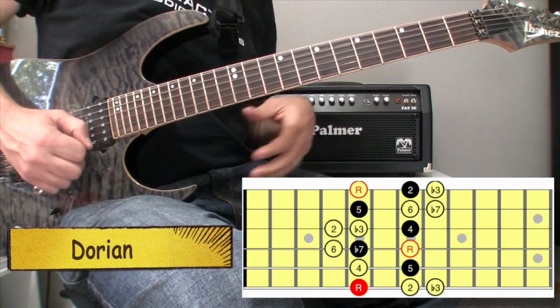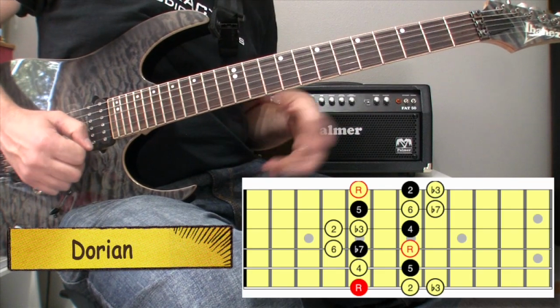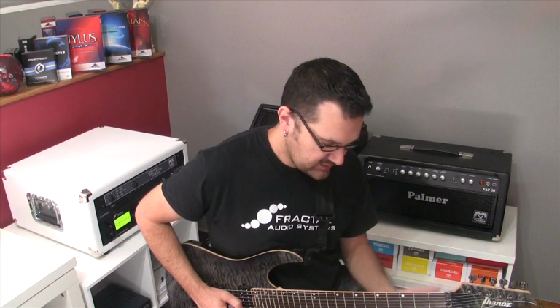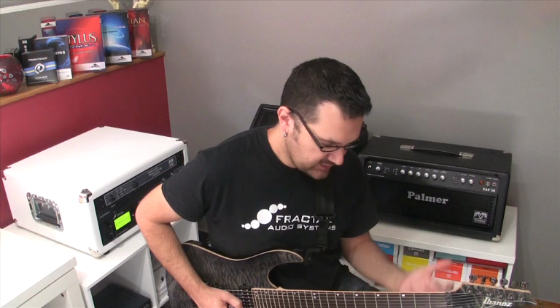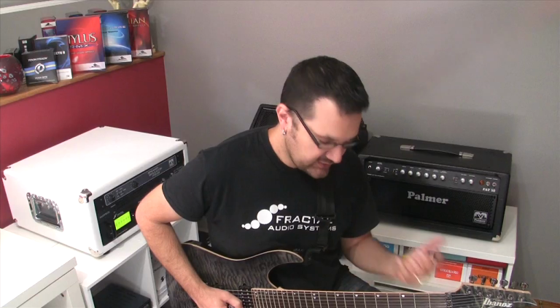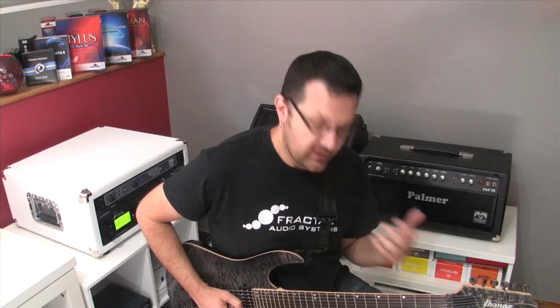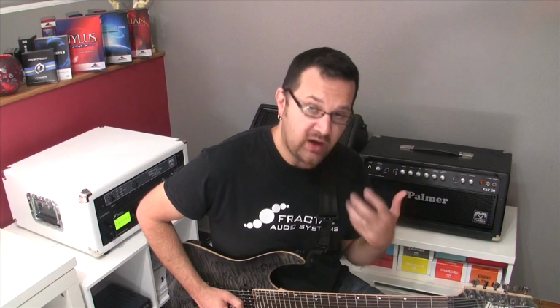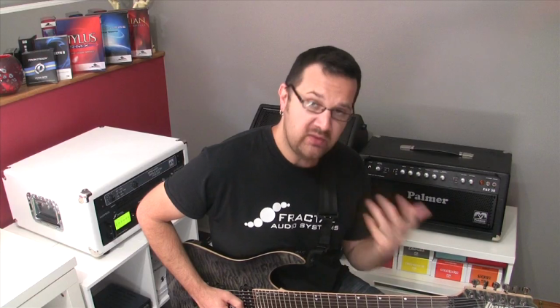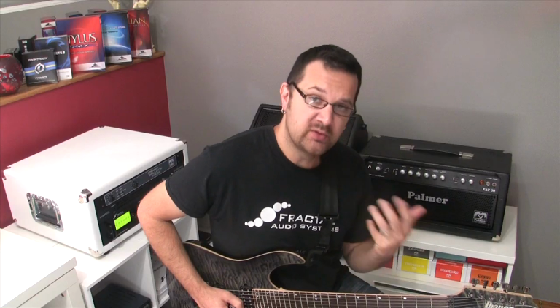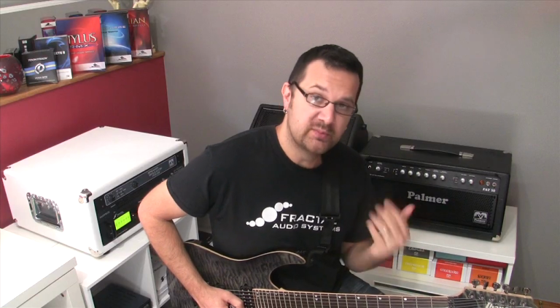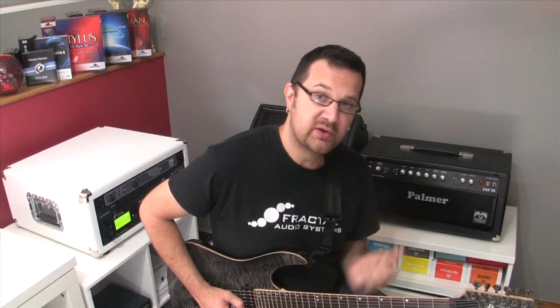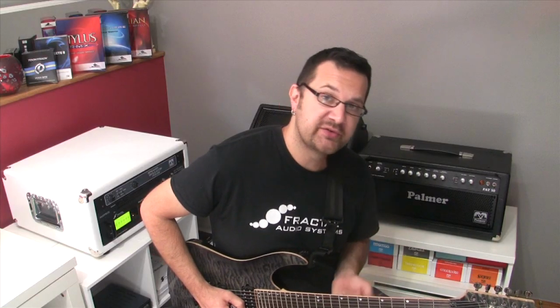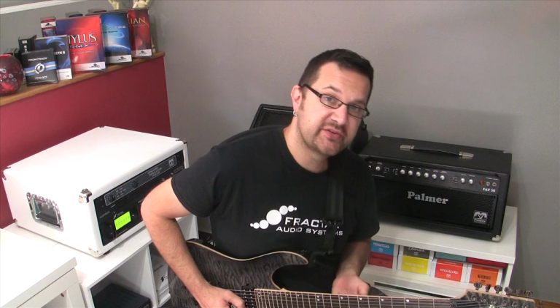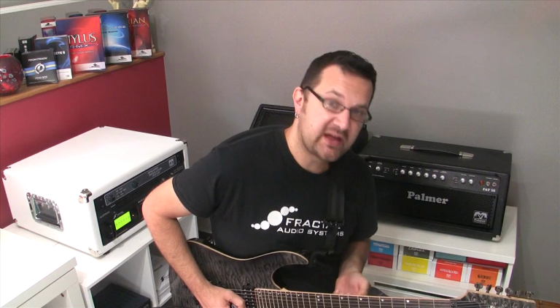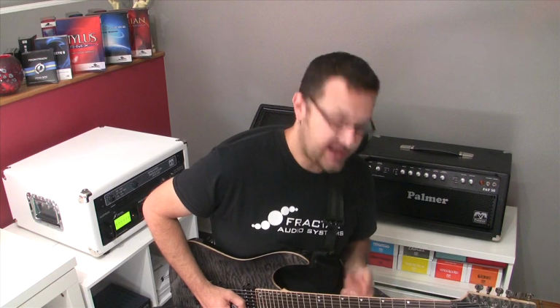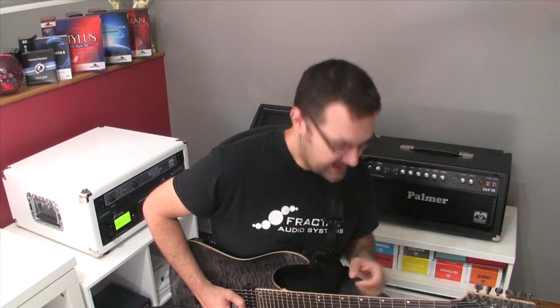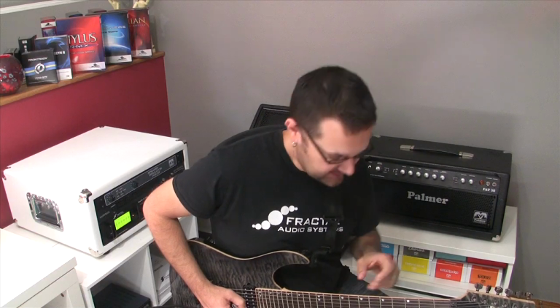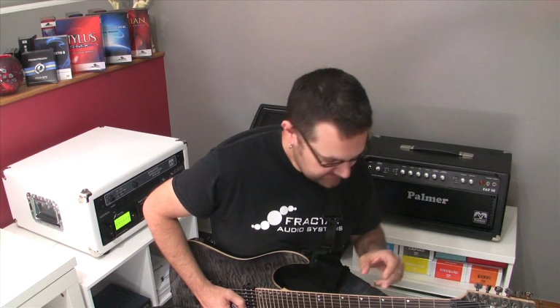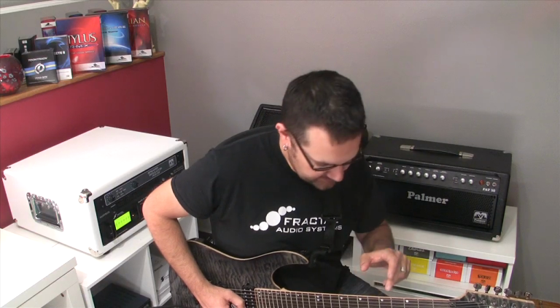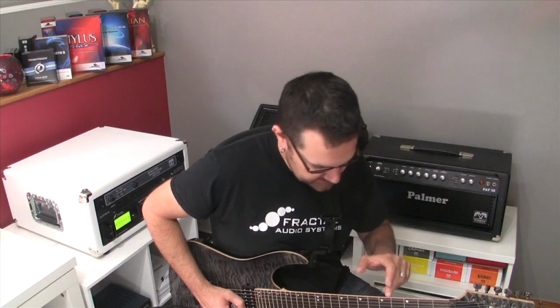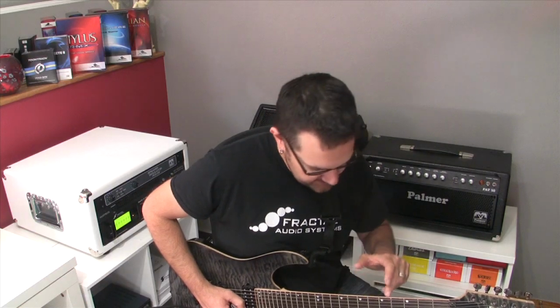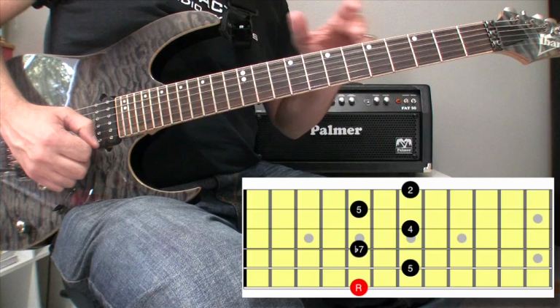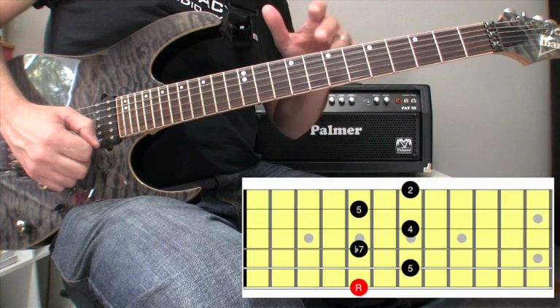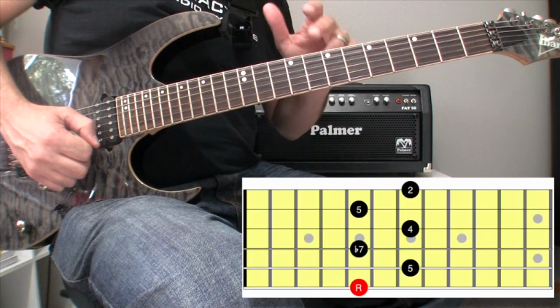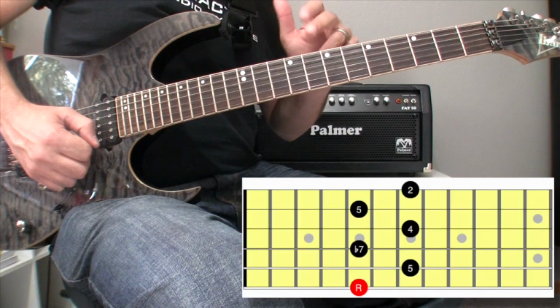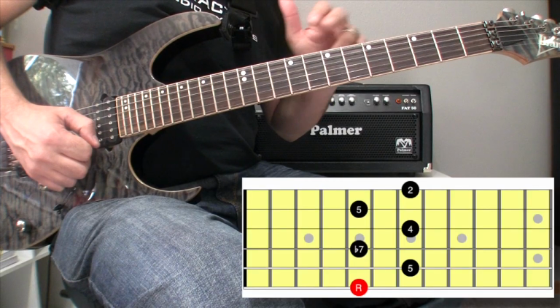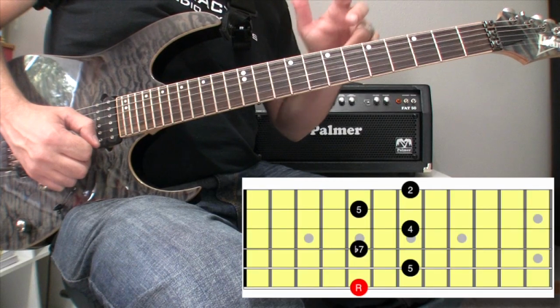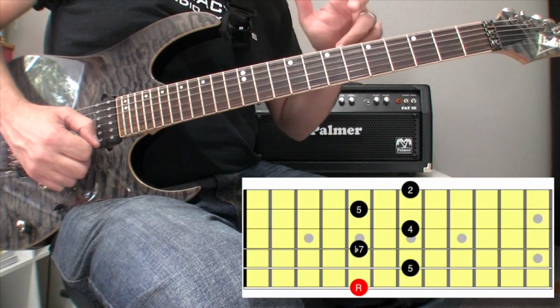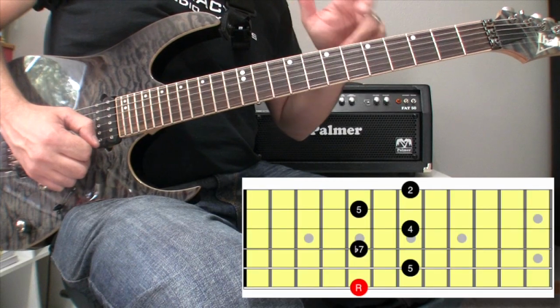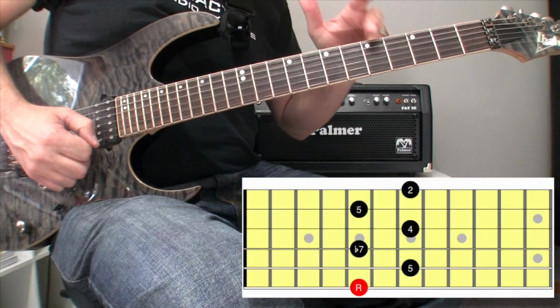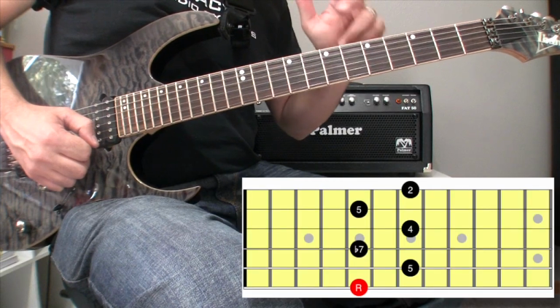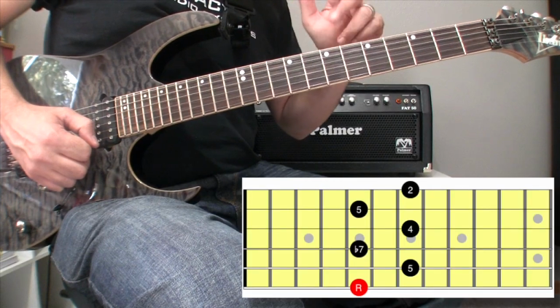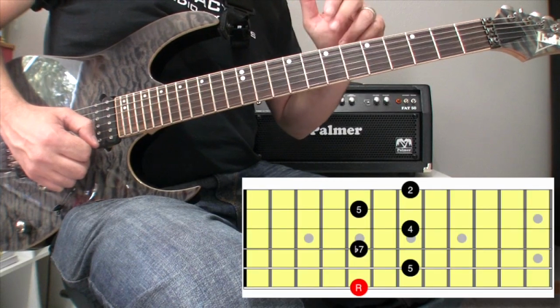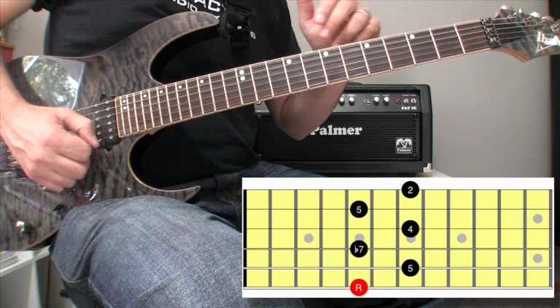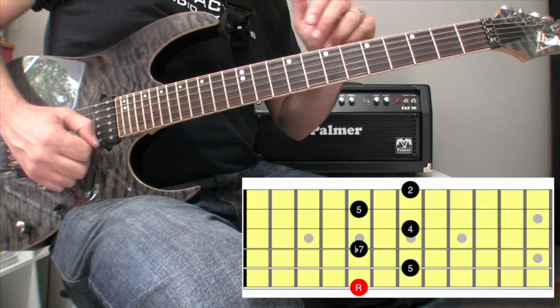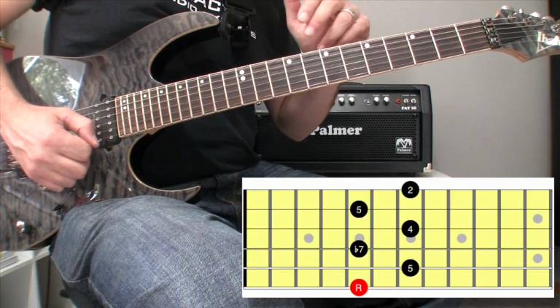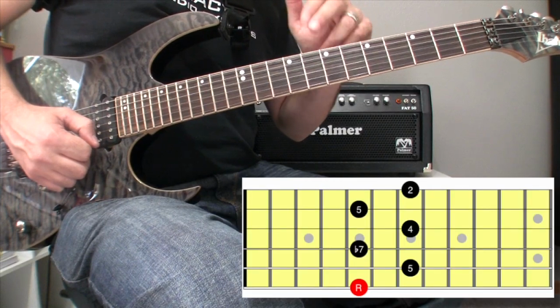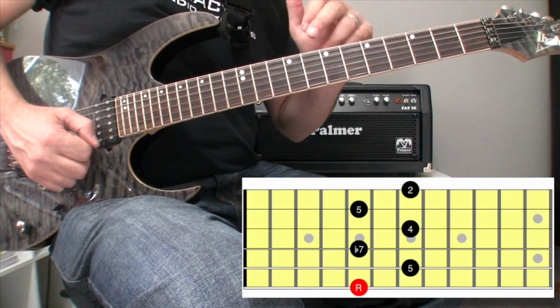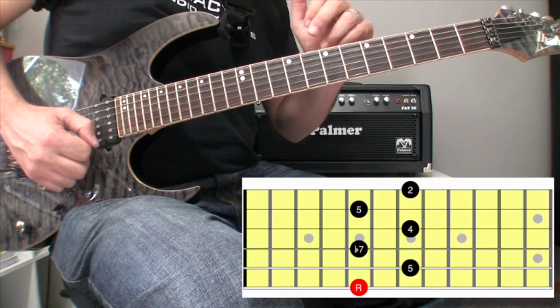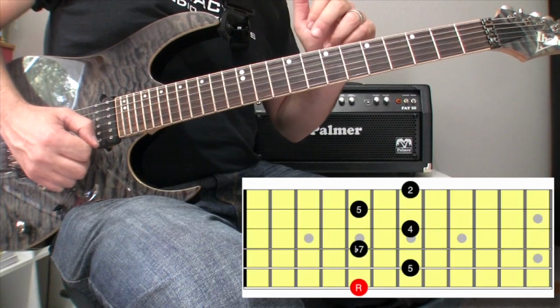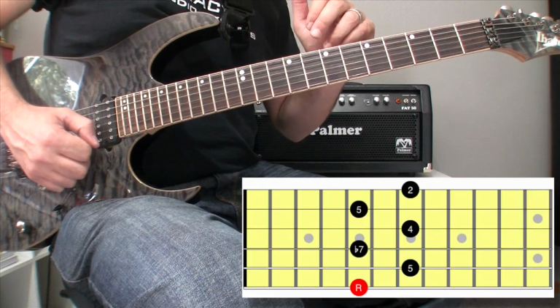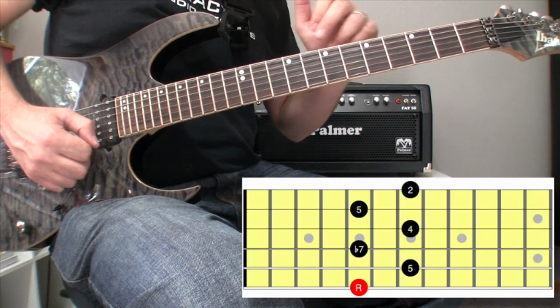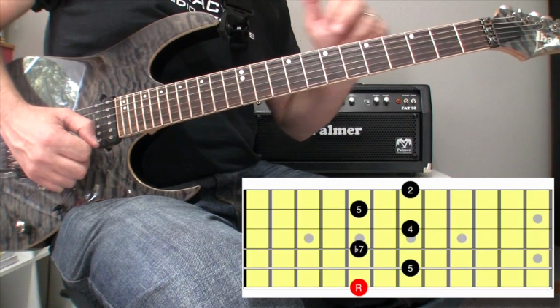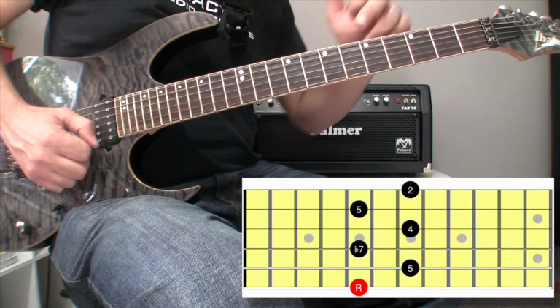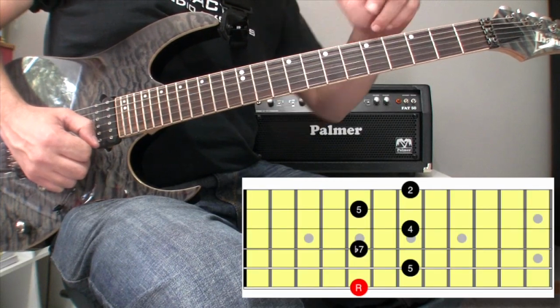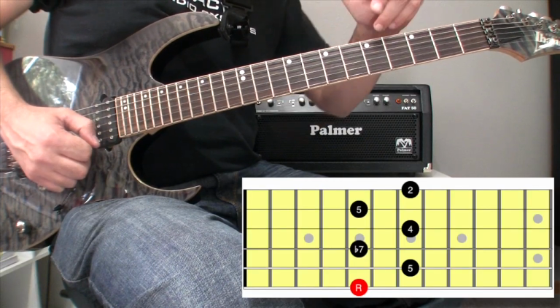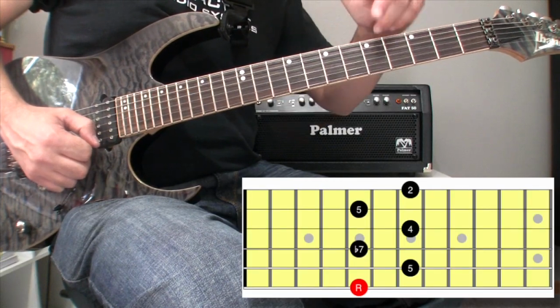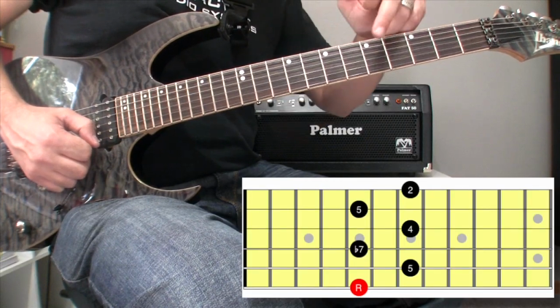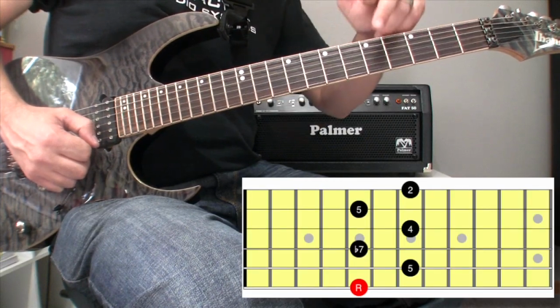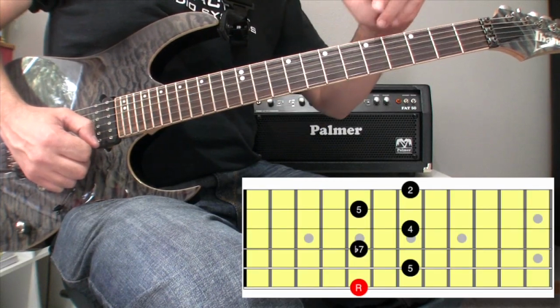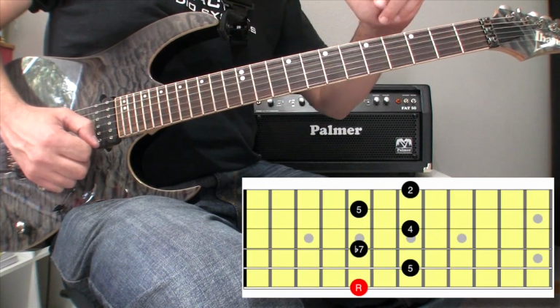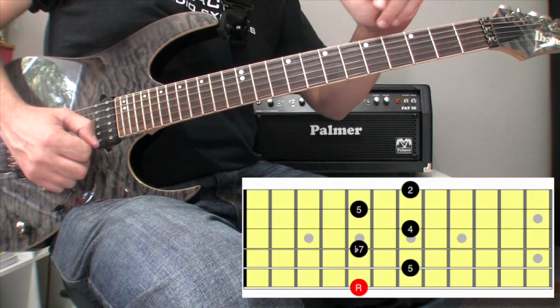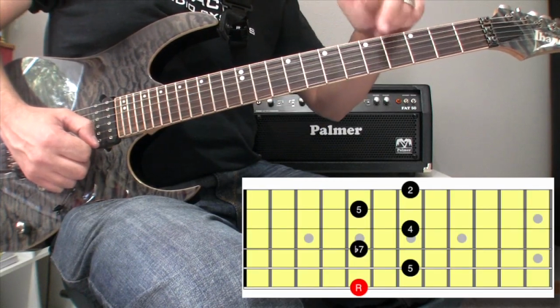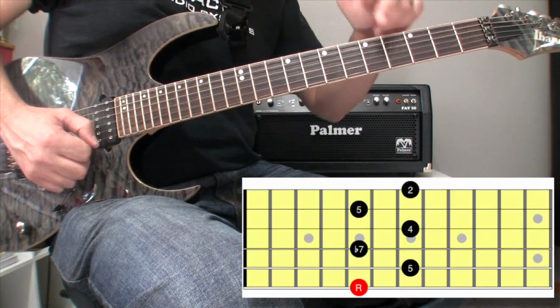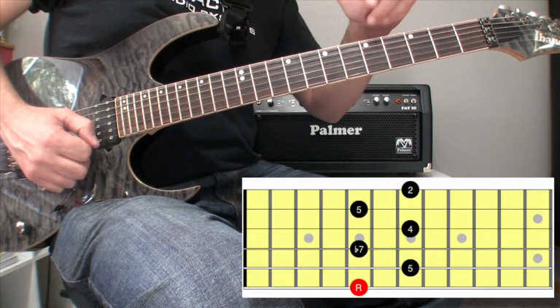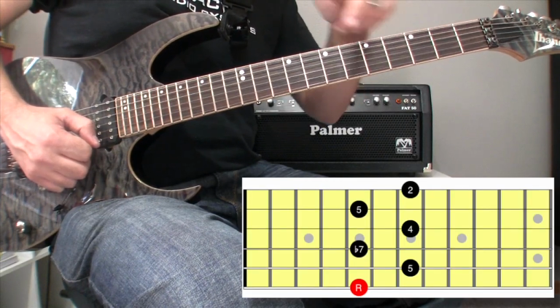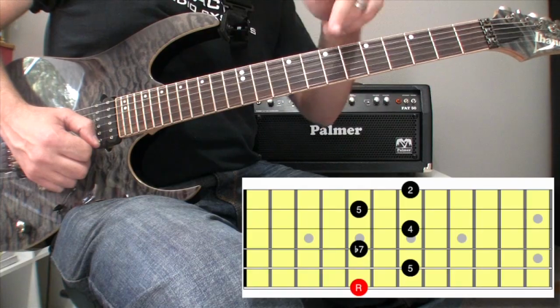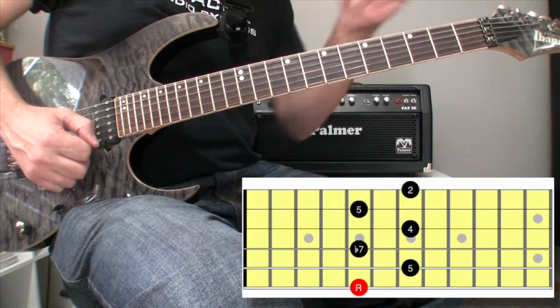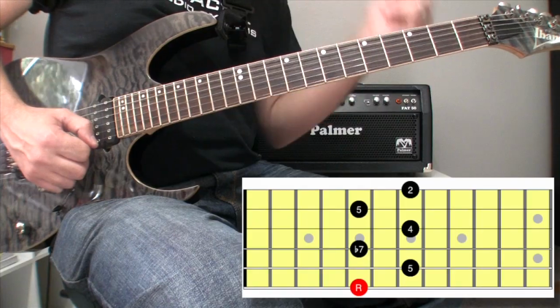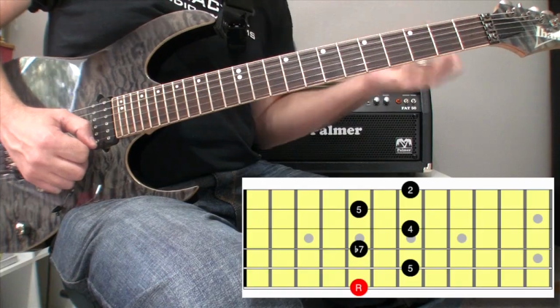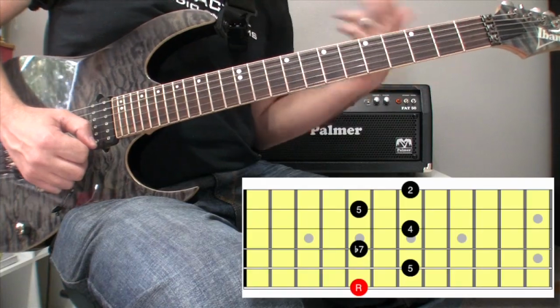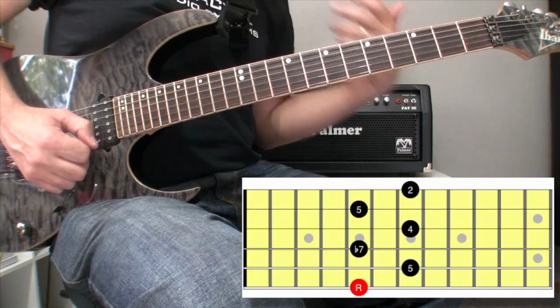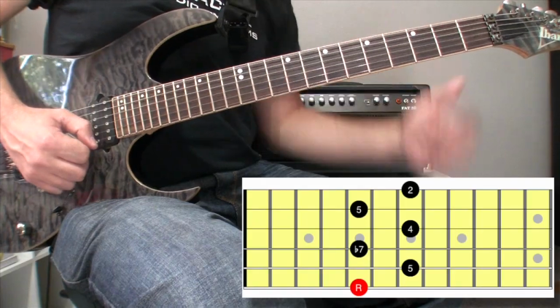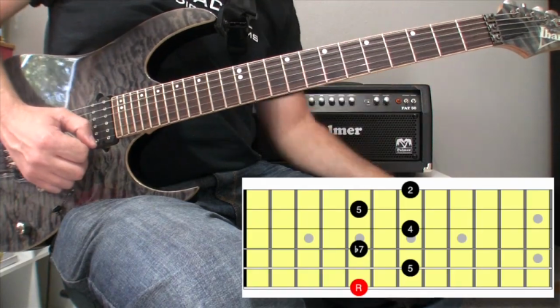There are other modes that have a root, perfect fifth, minor seventh, perfect fourth, perfect fifth, and major second.